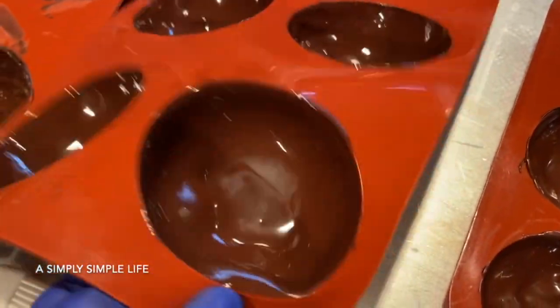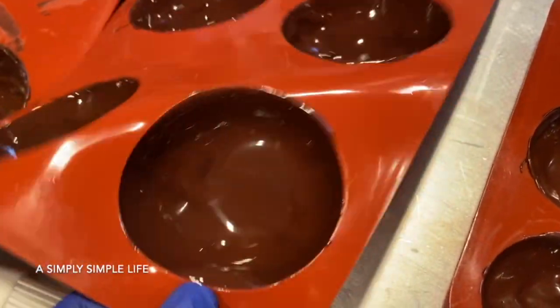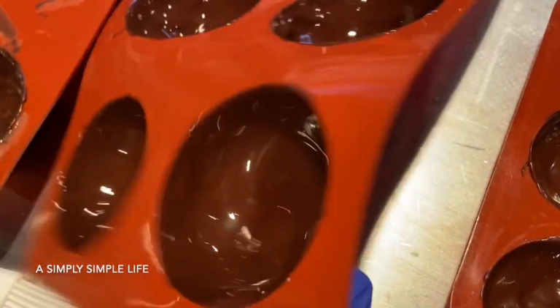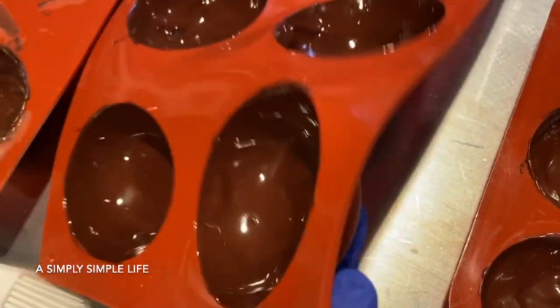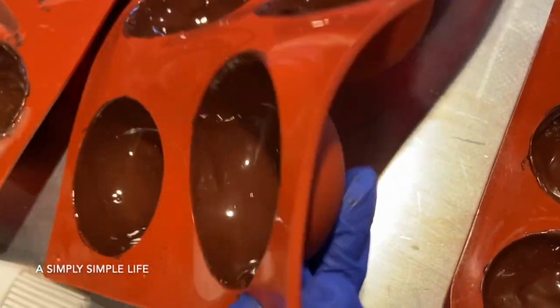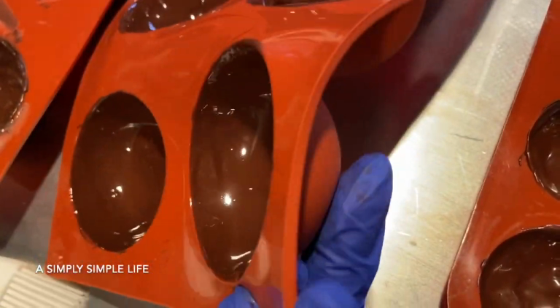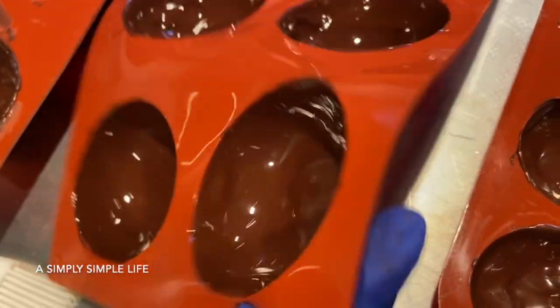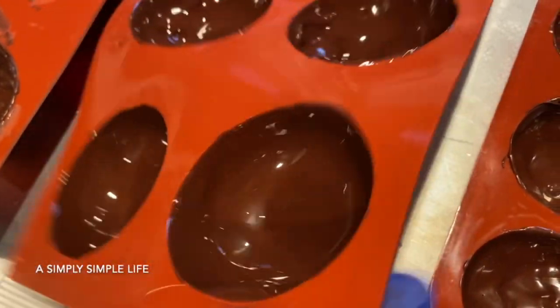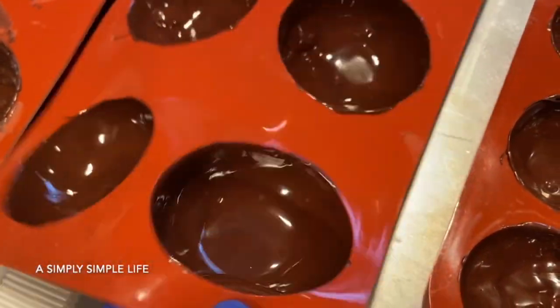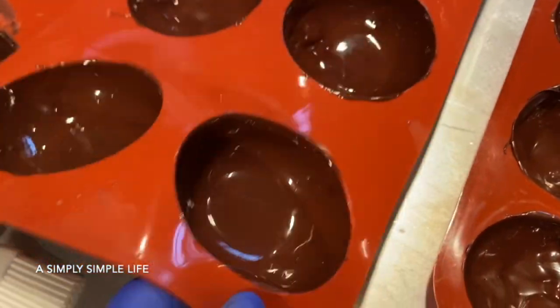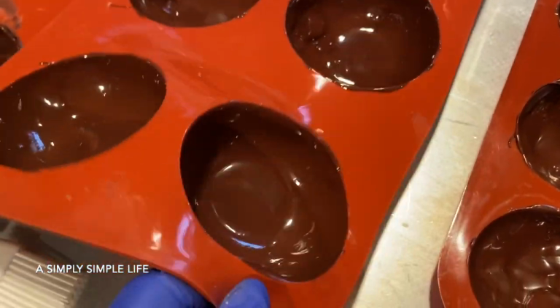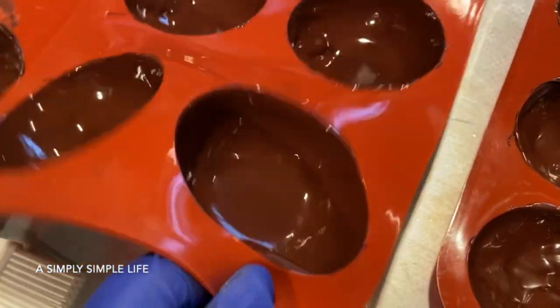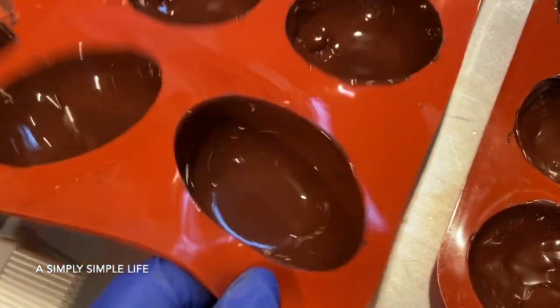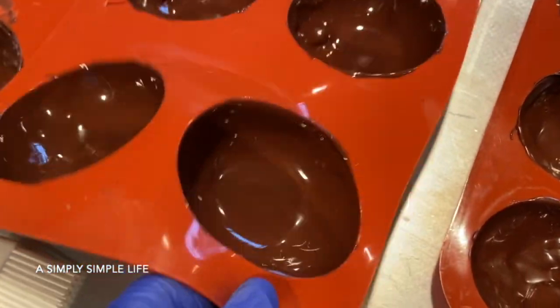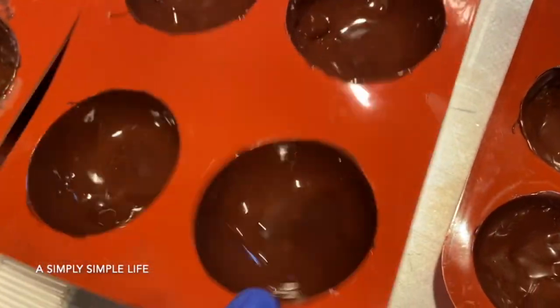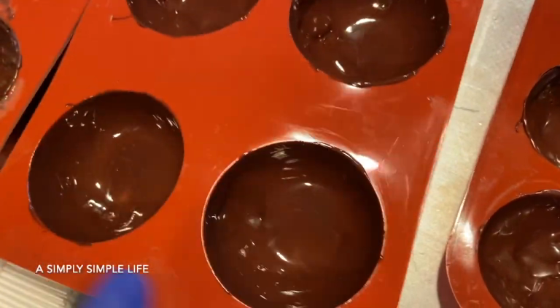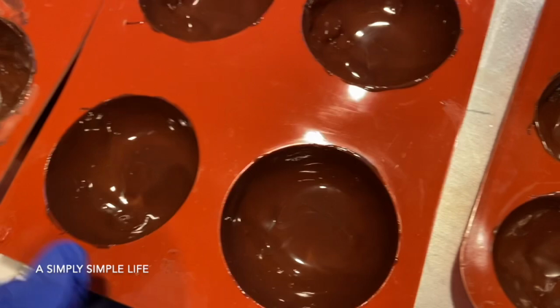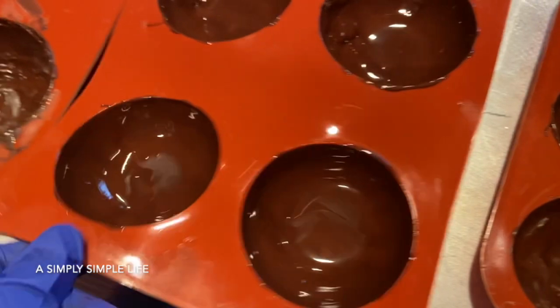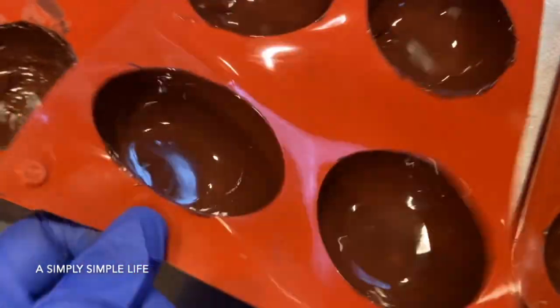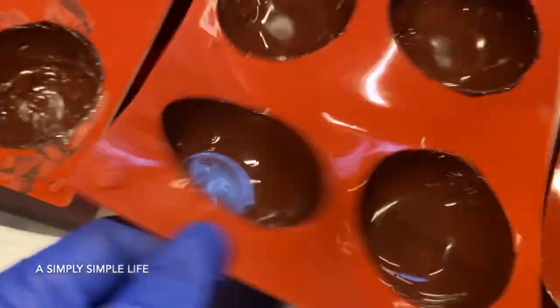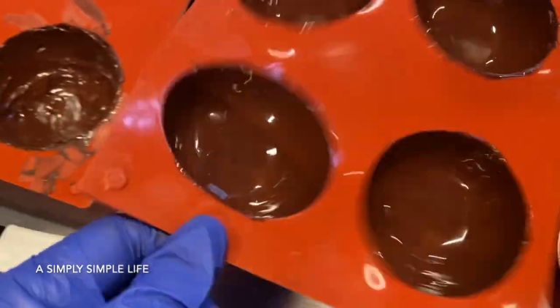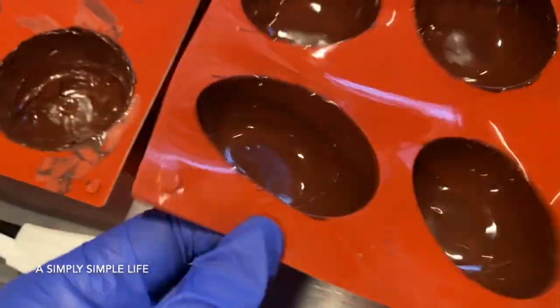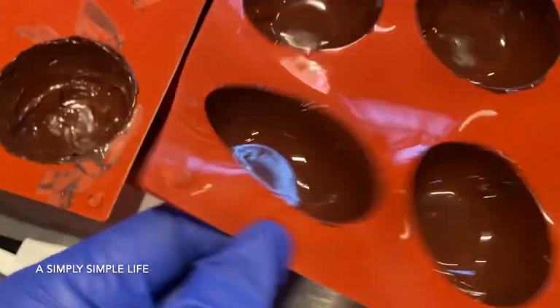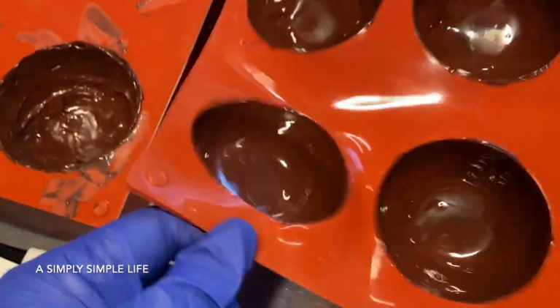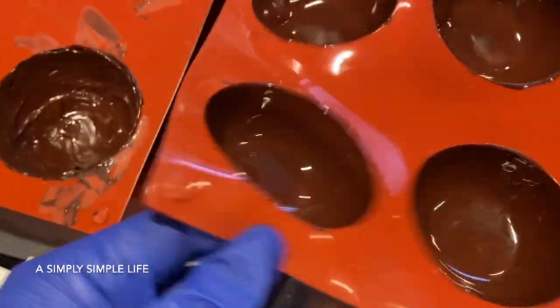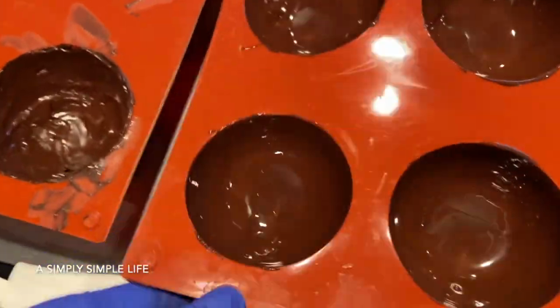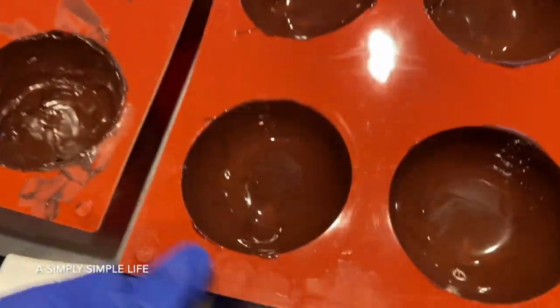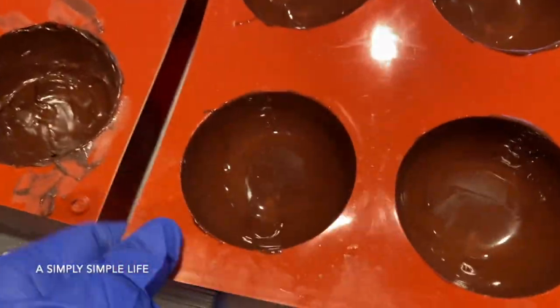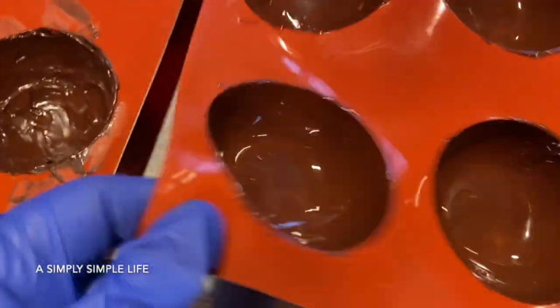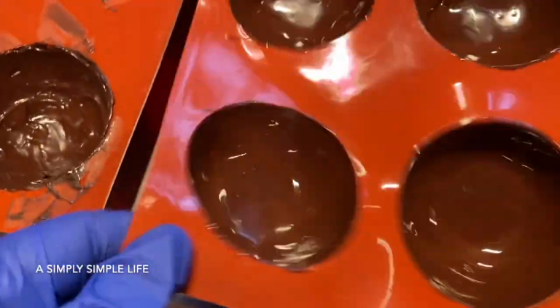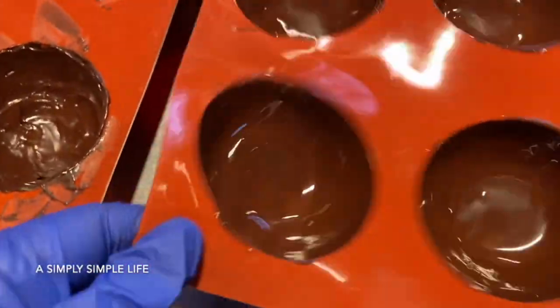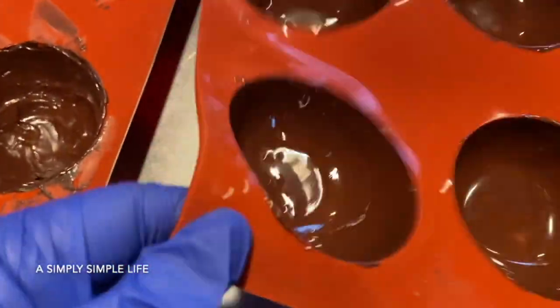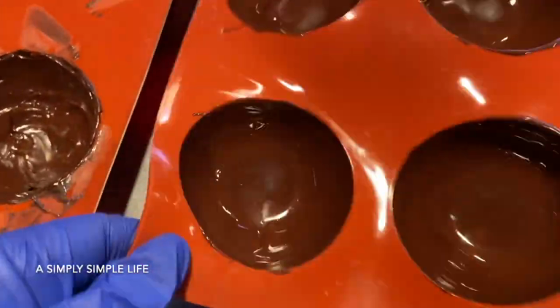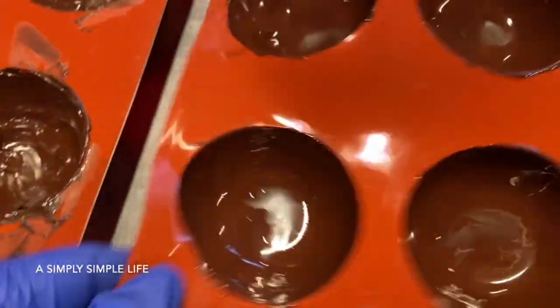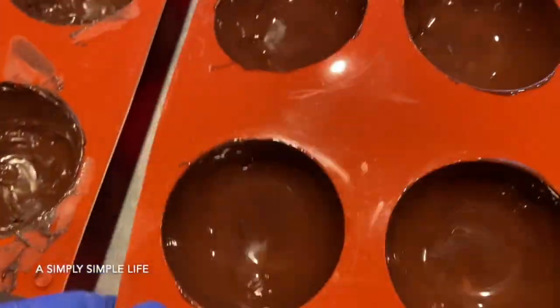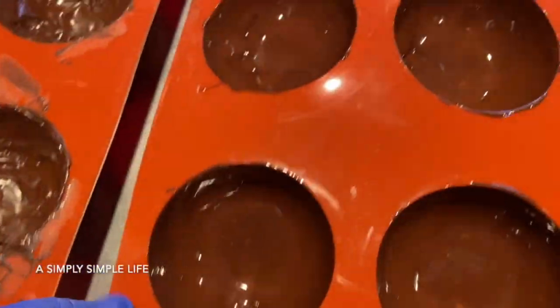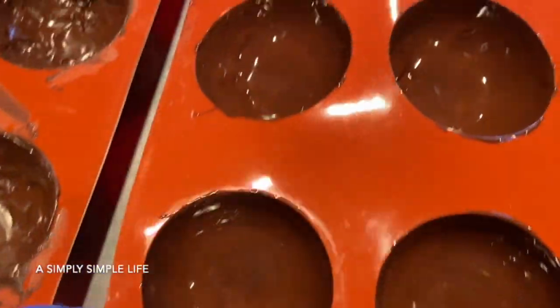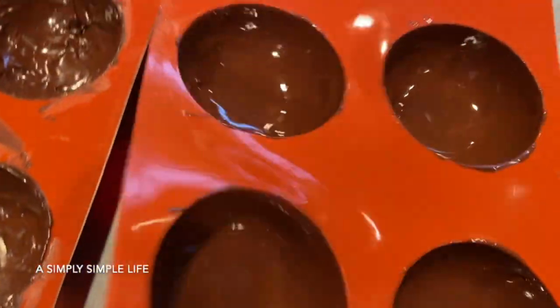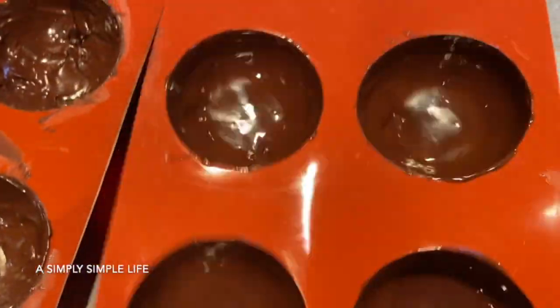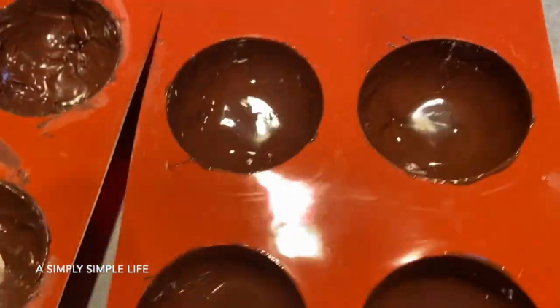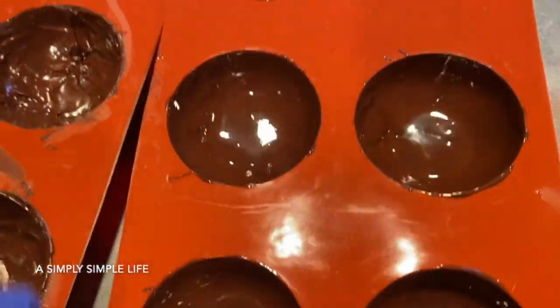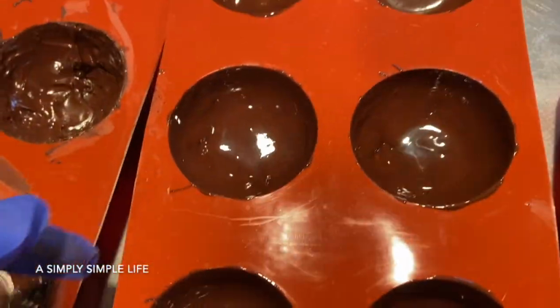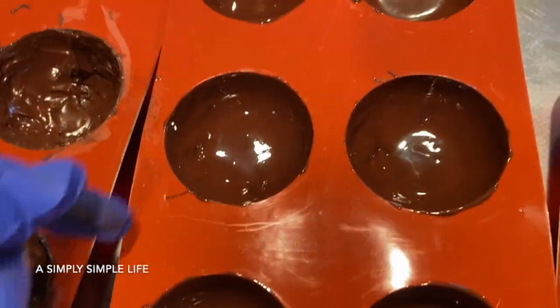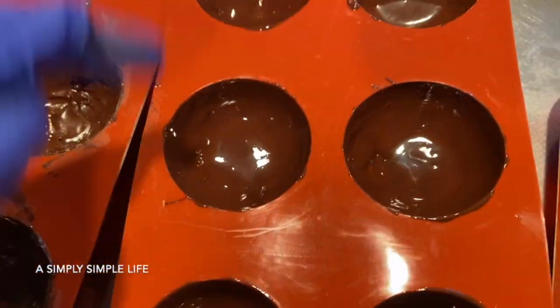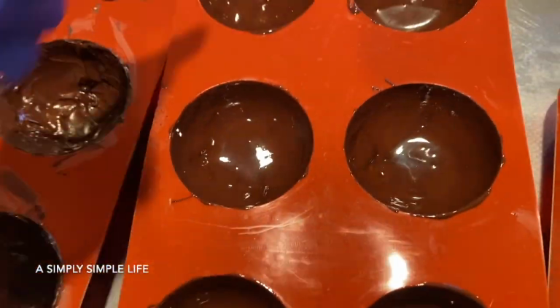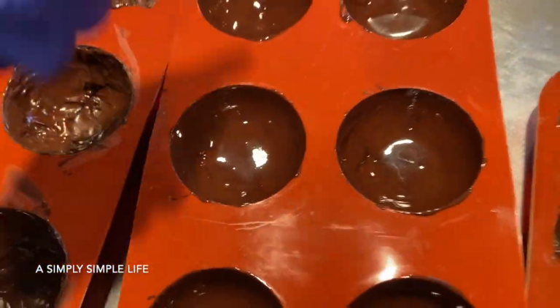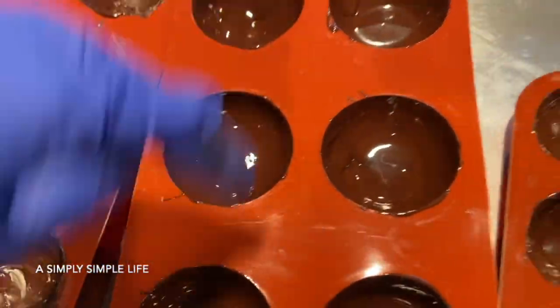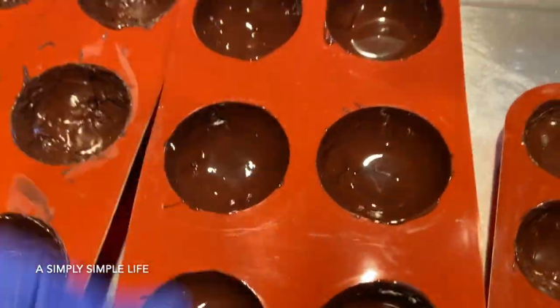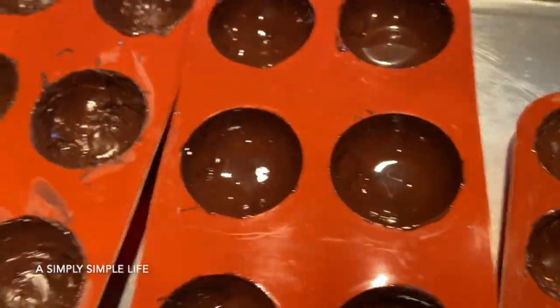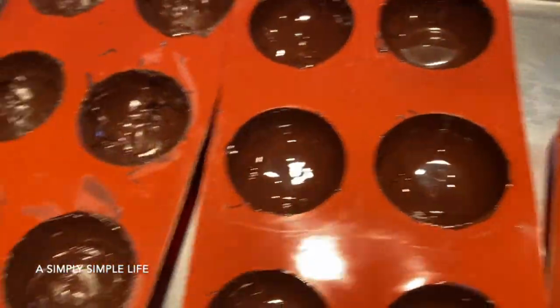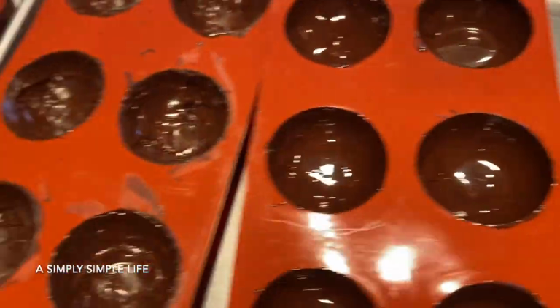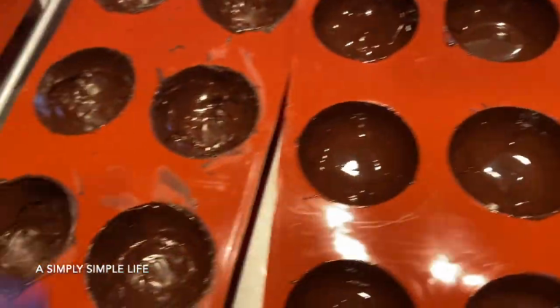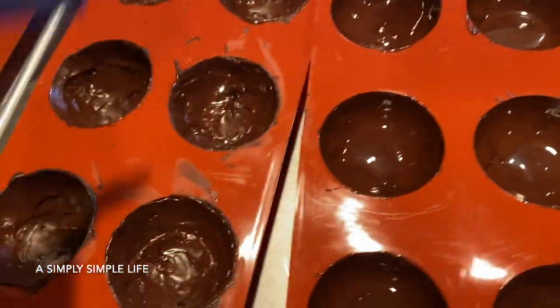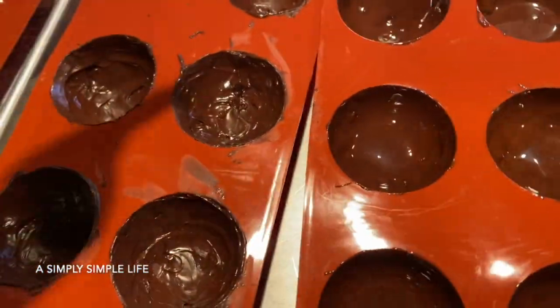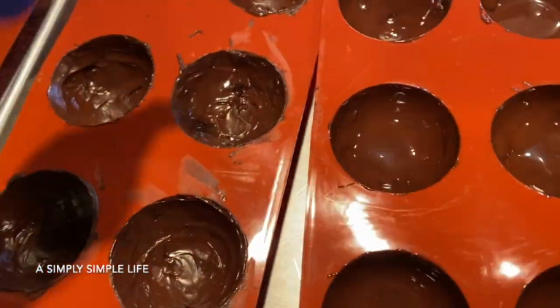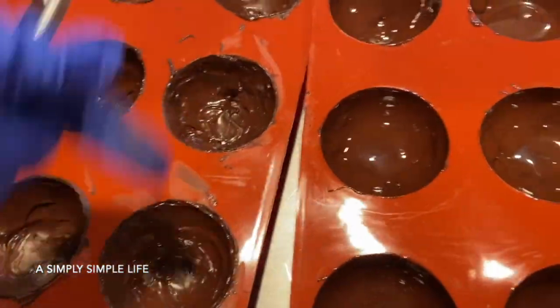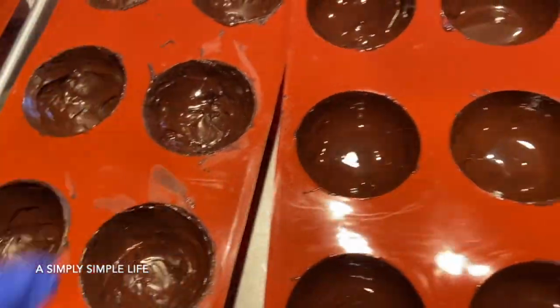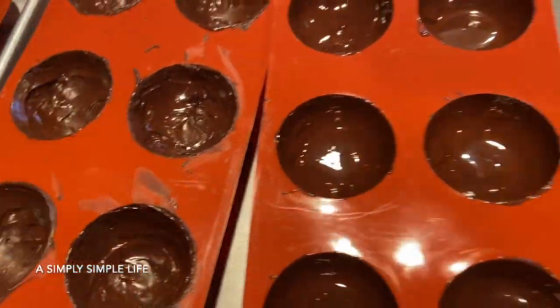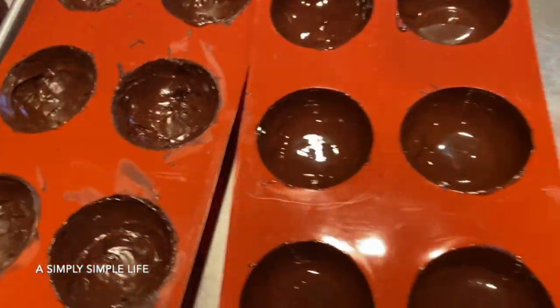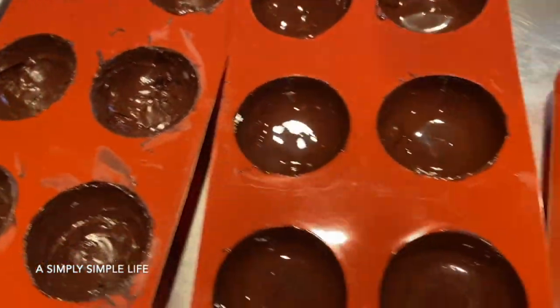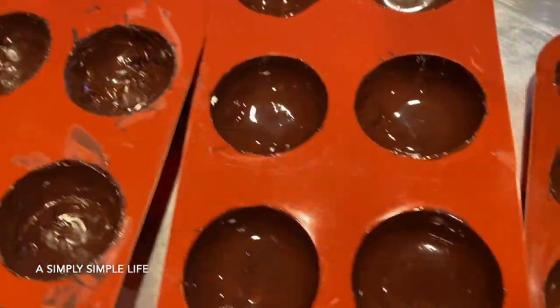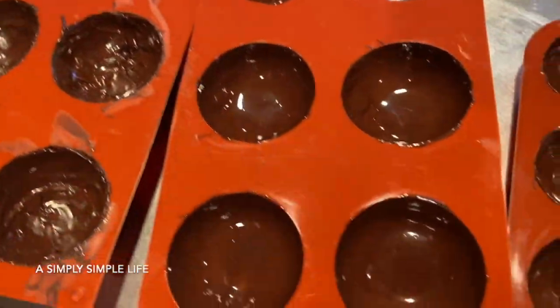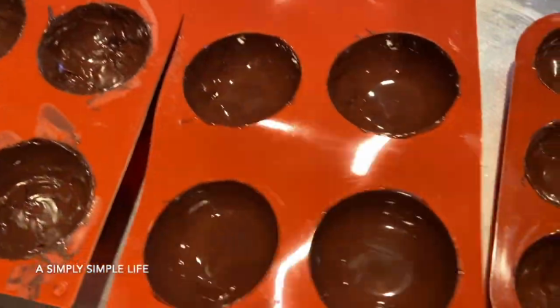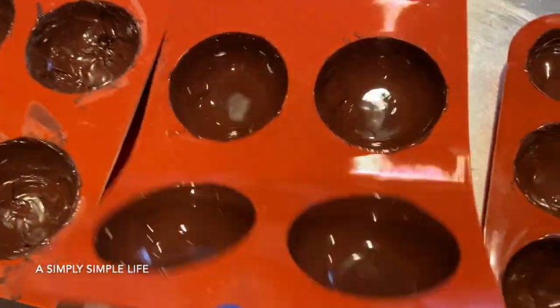Cutting lets you swirl one mold at a time compared to working with a whole strip of mold.